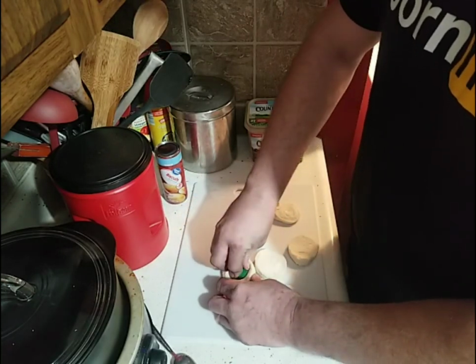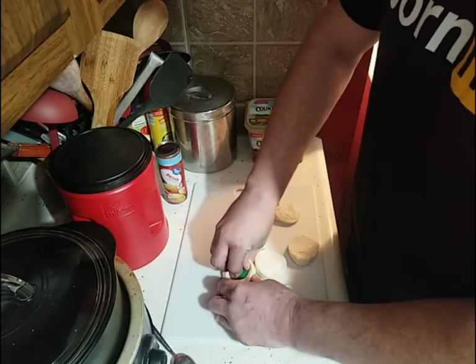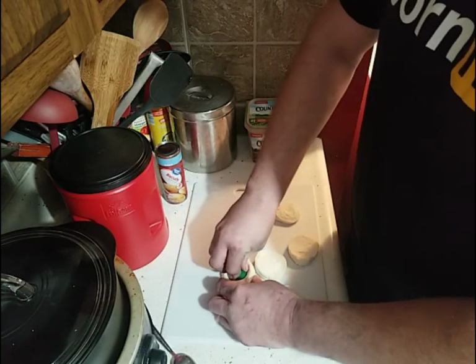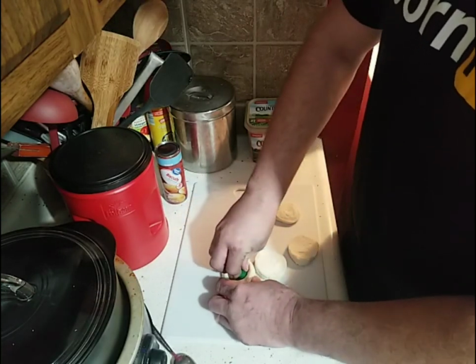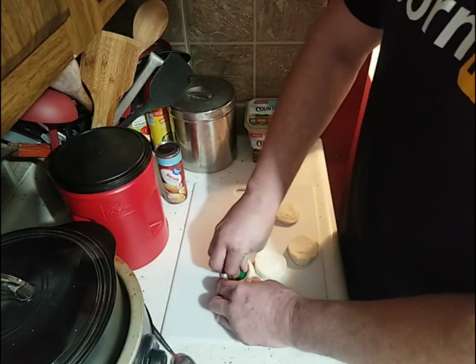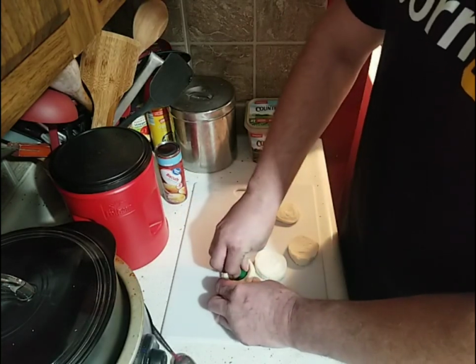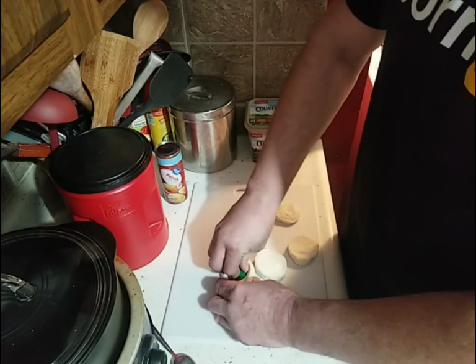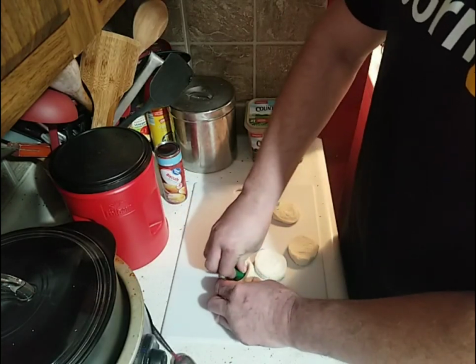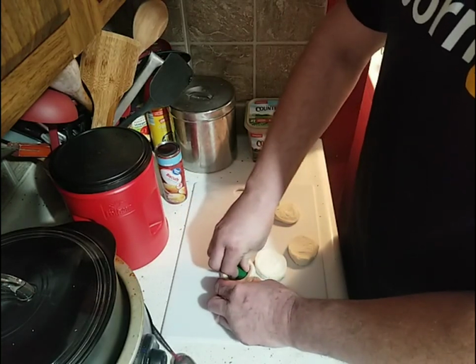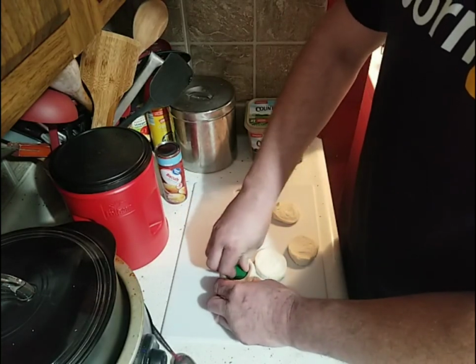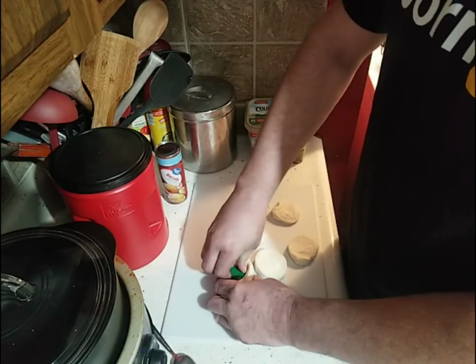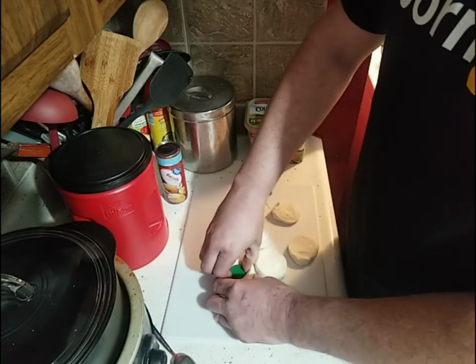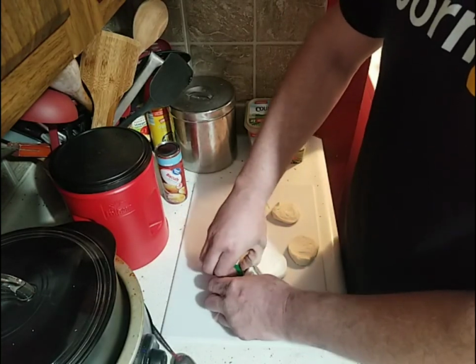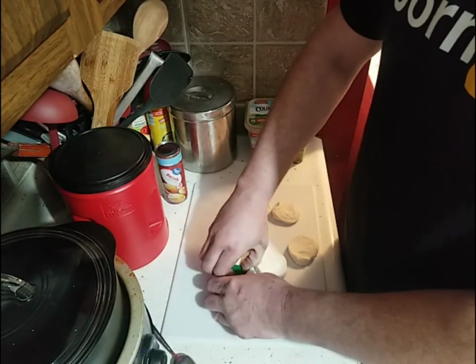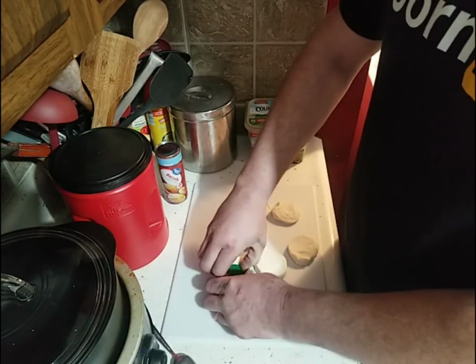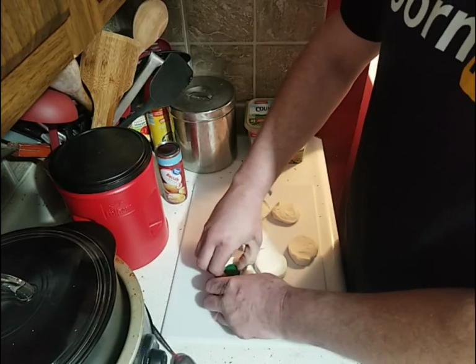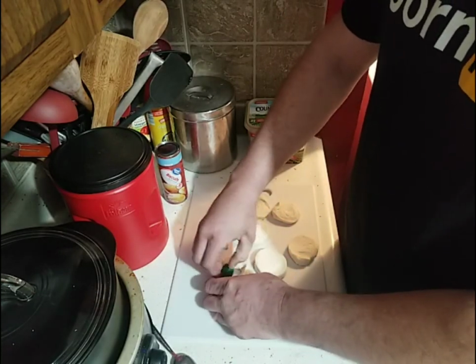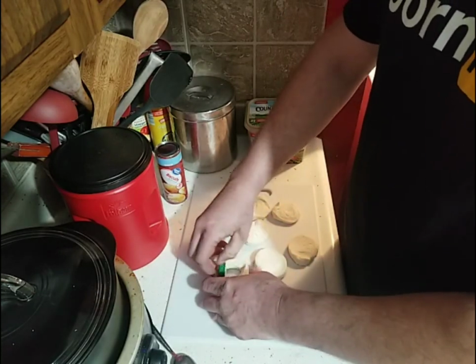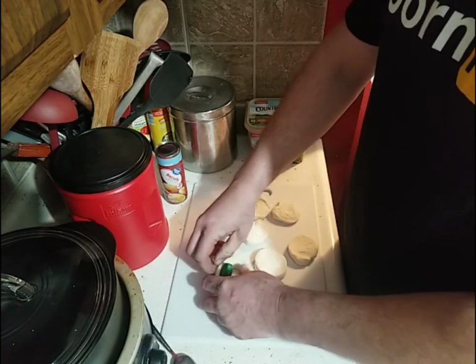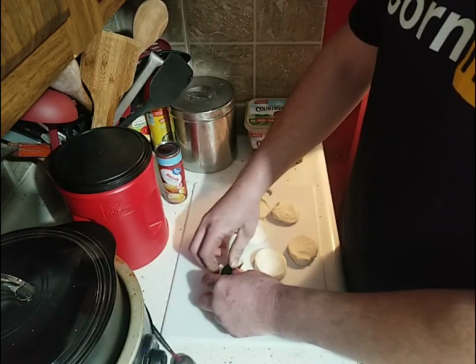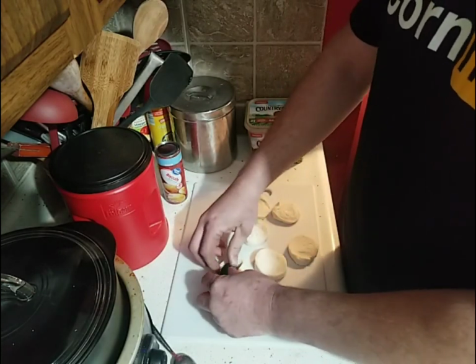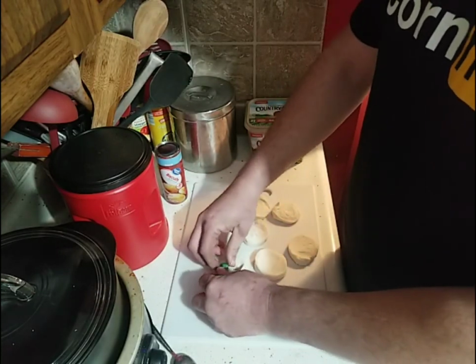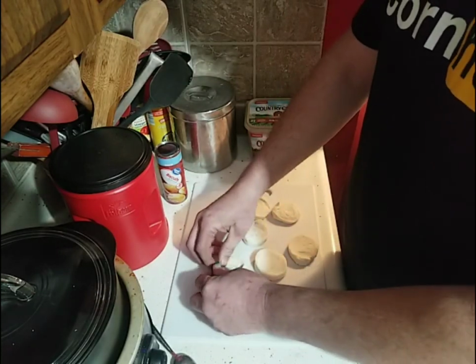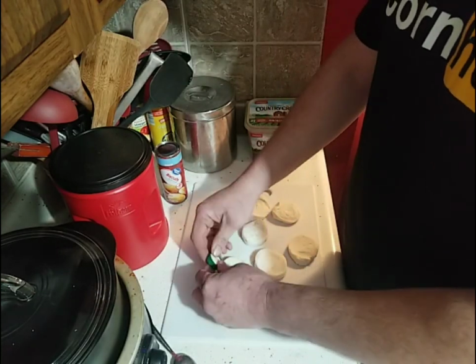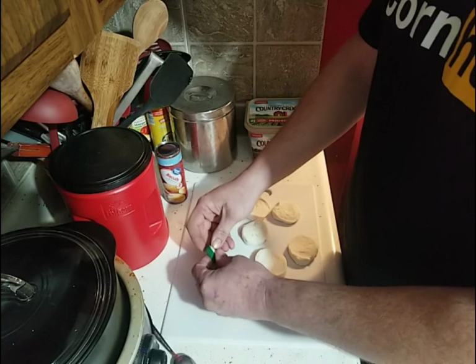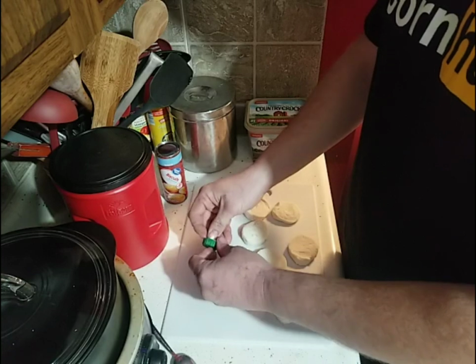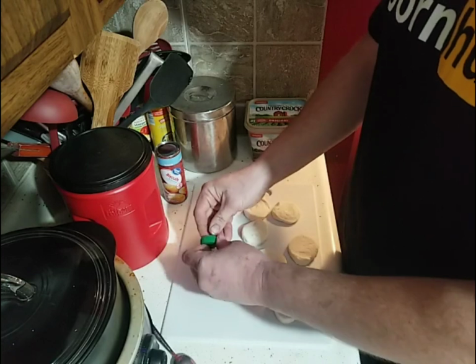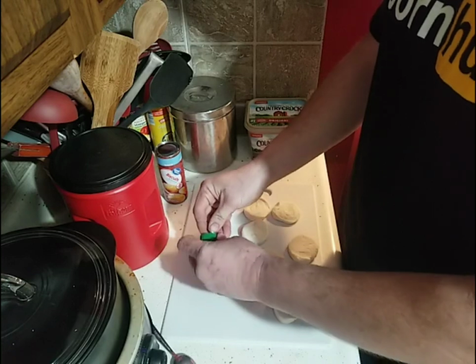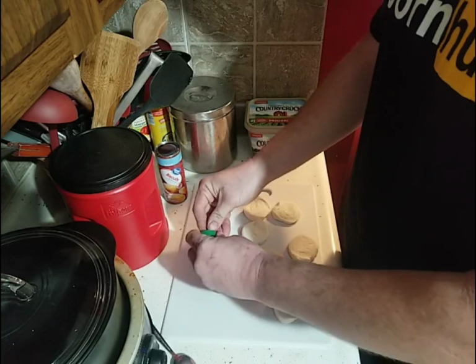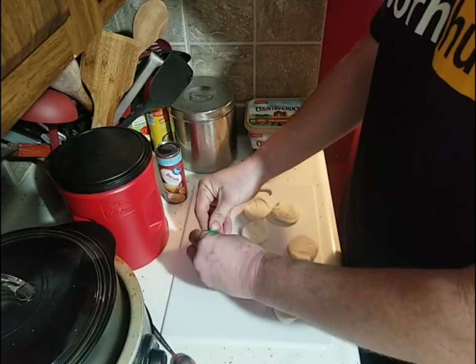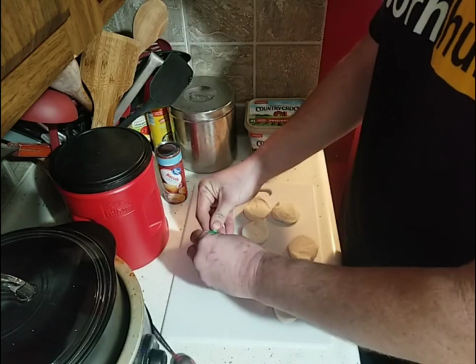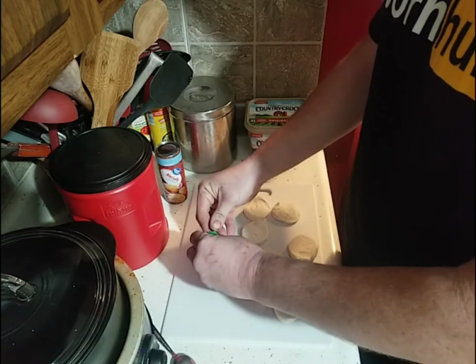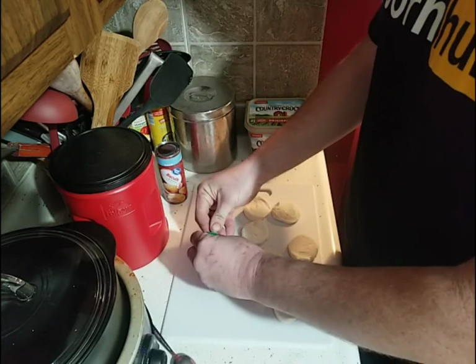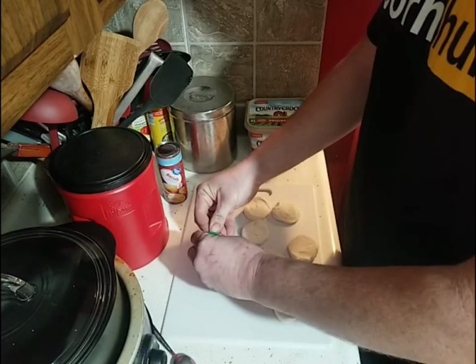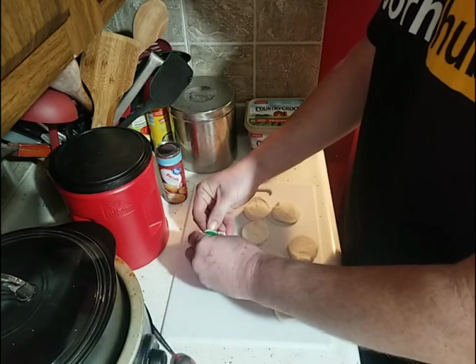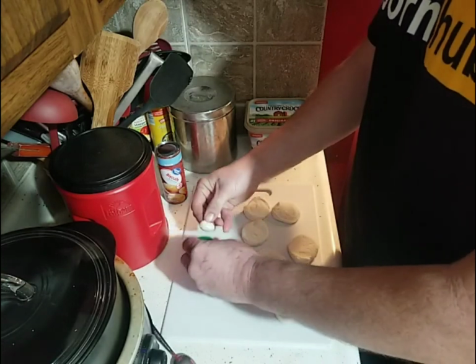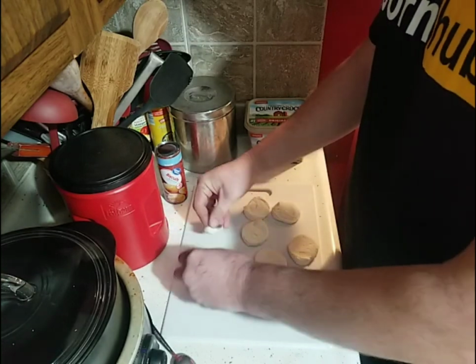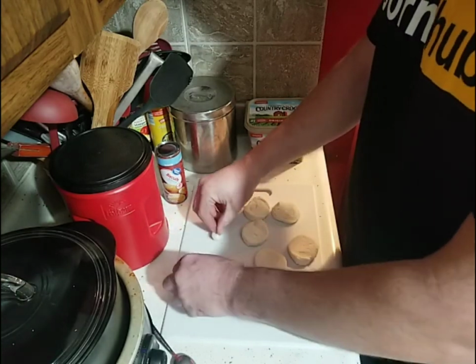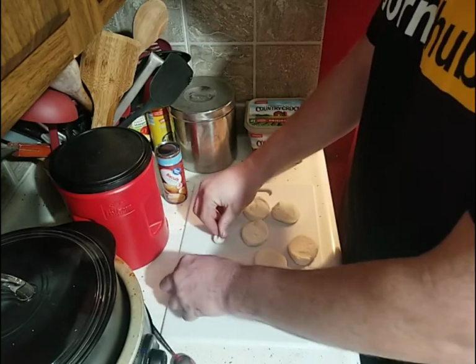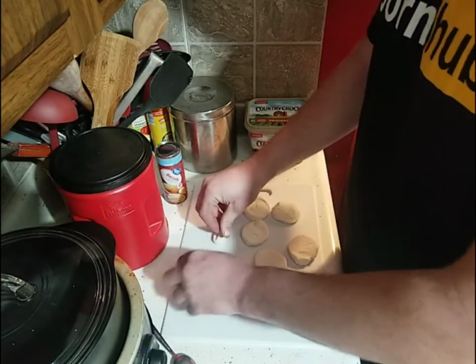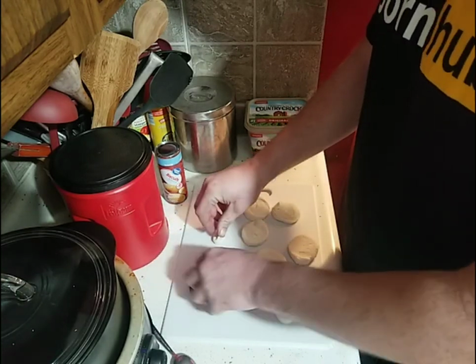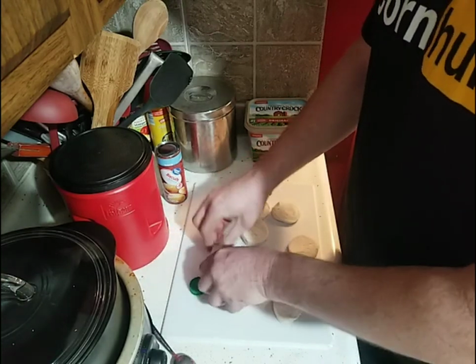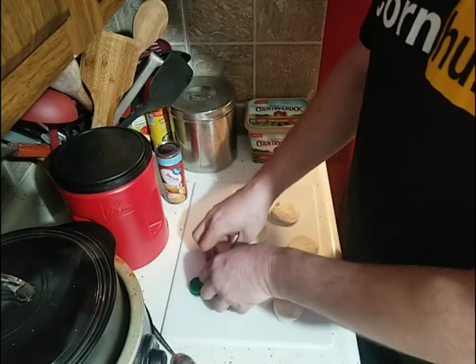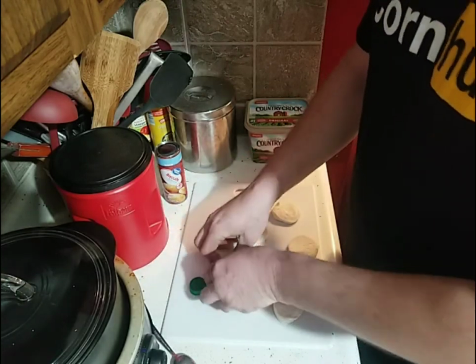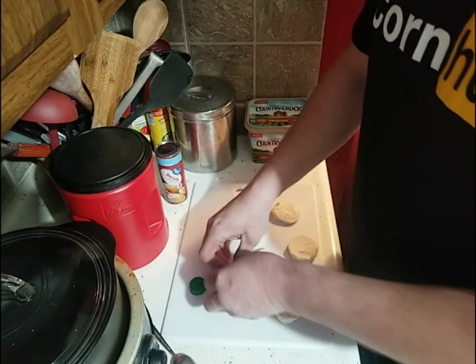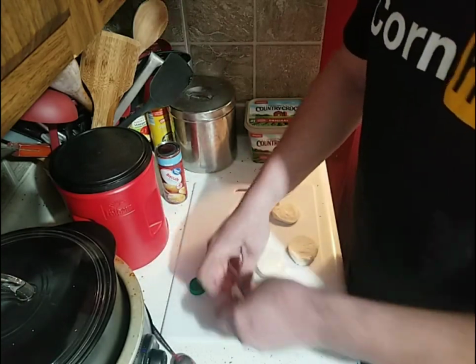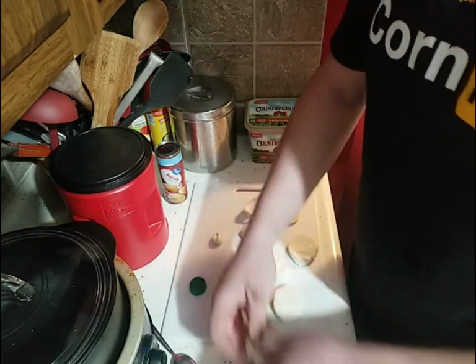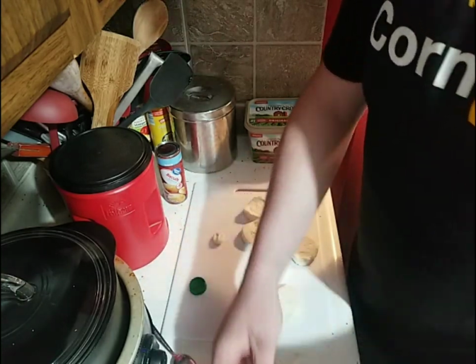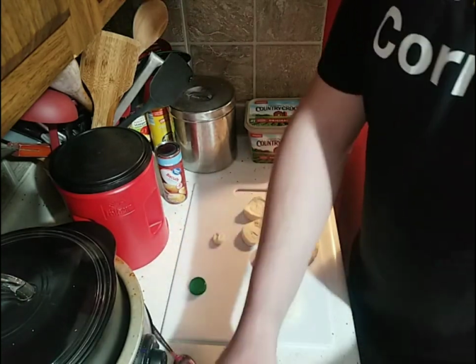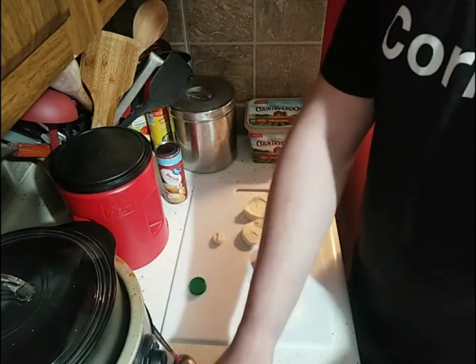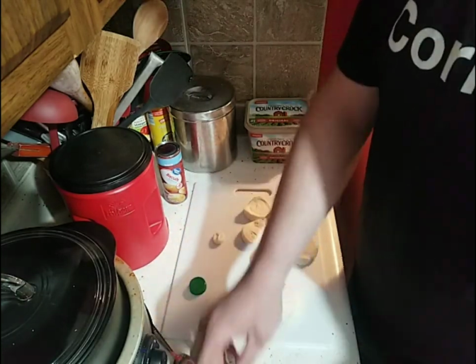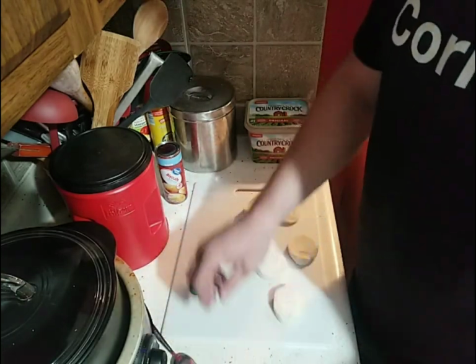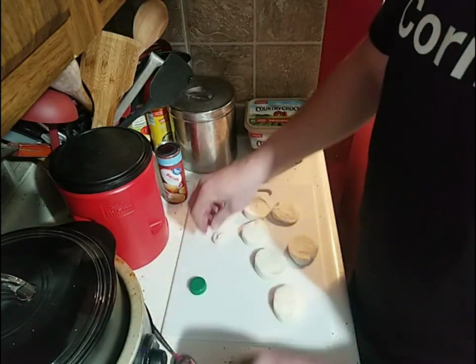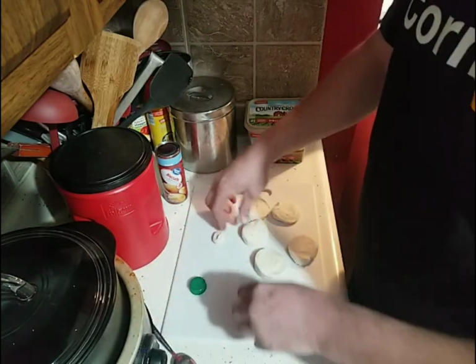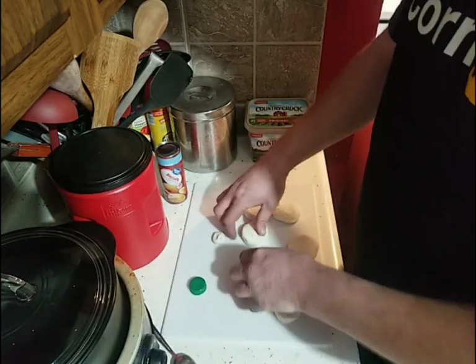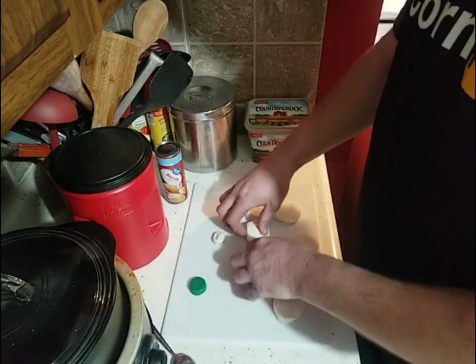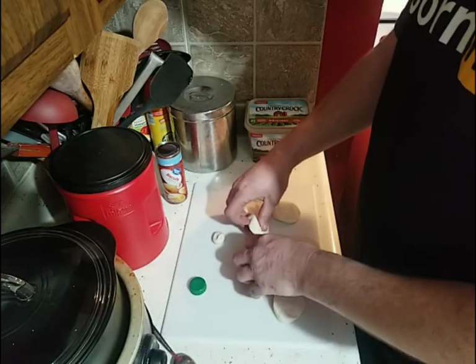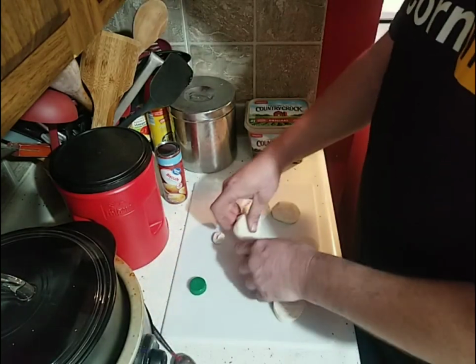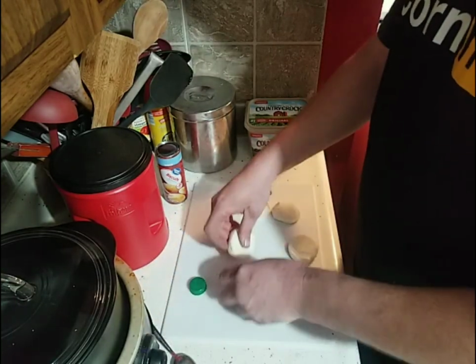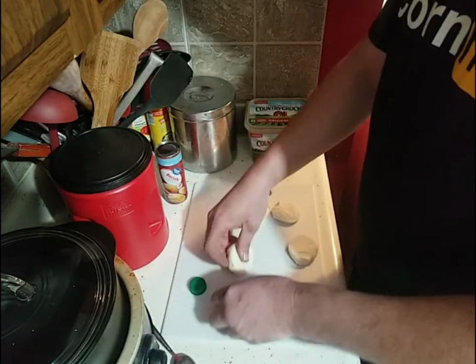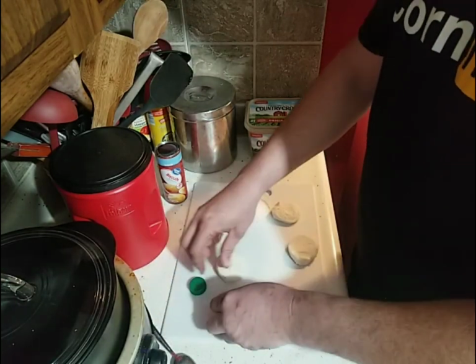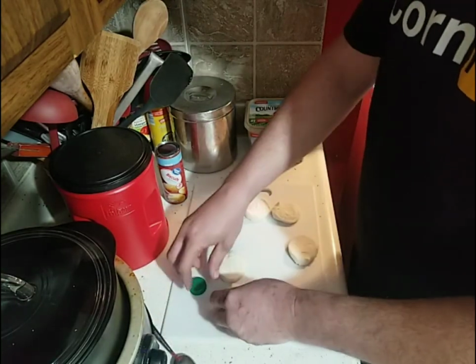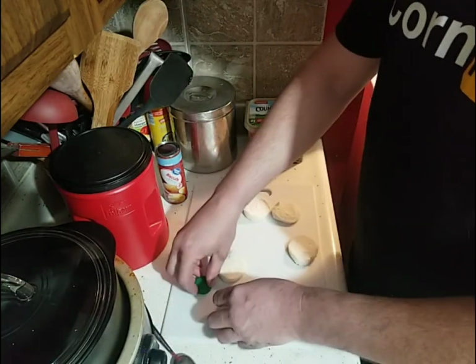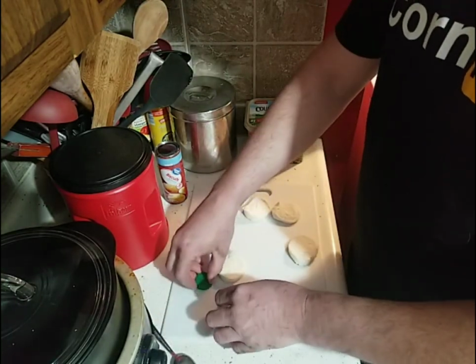We'll make the biscuits and then move on to making the frosting for them.